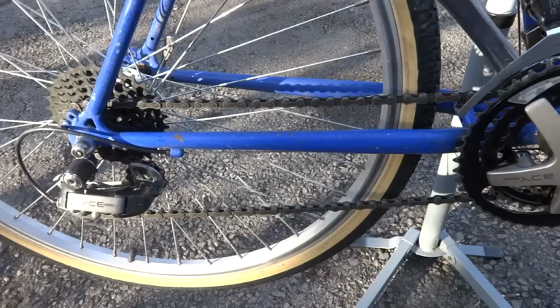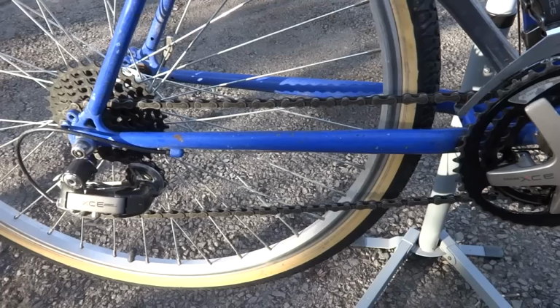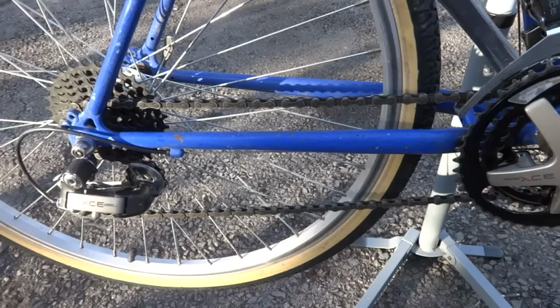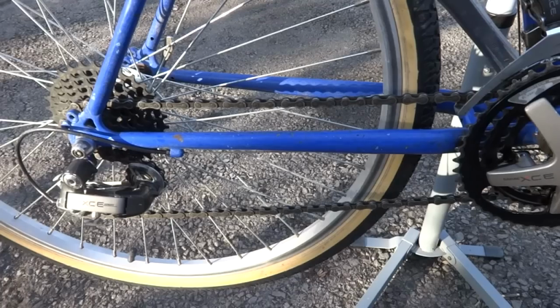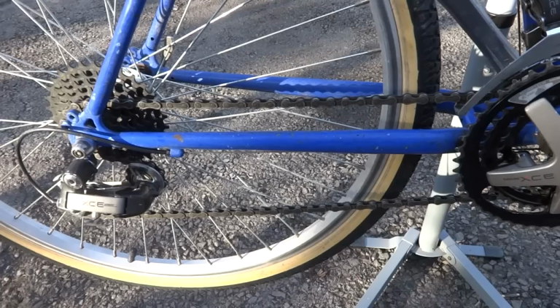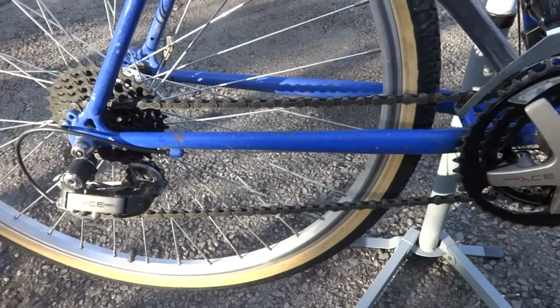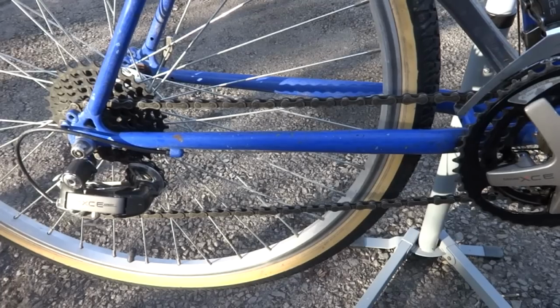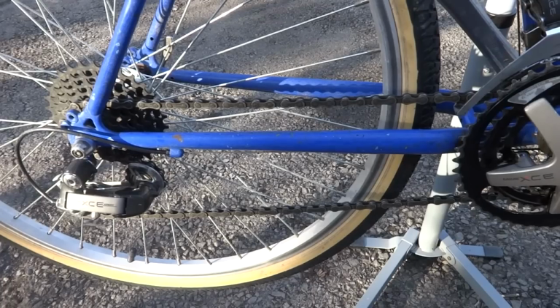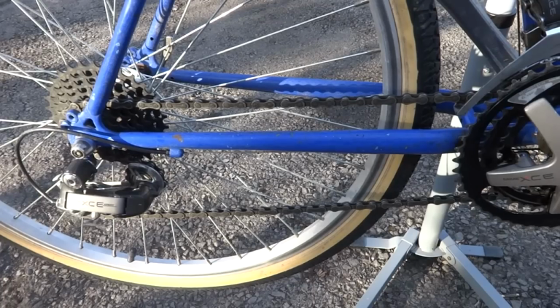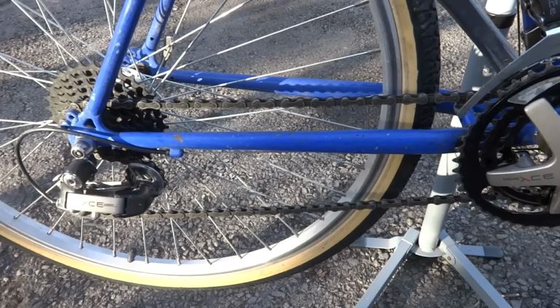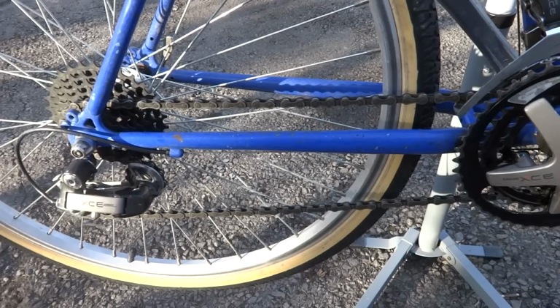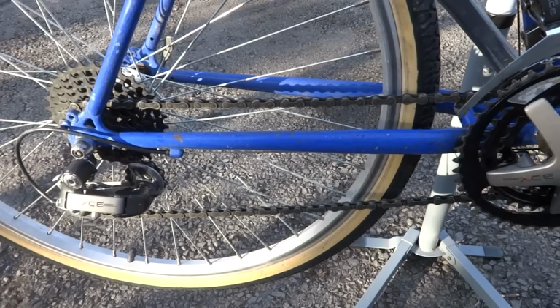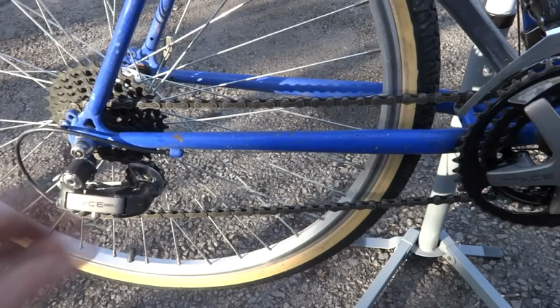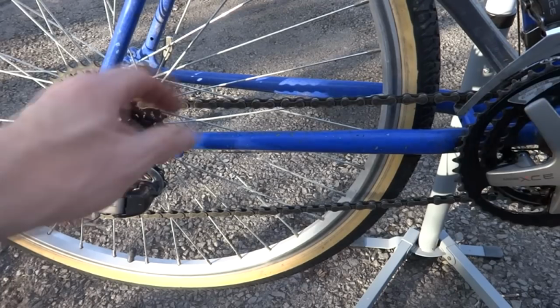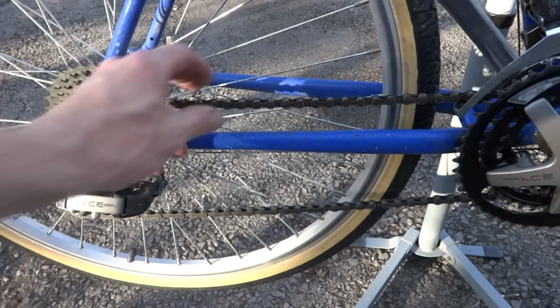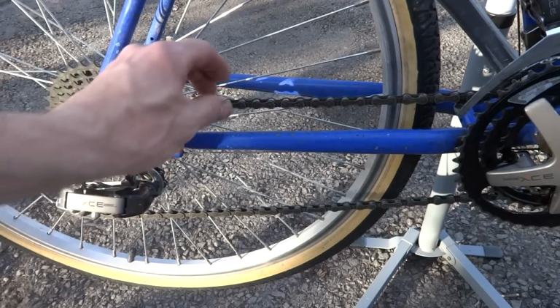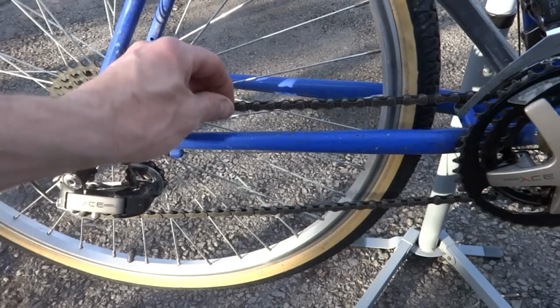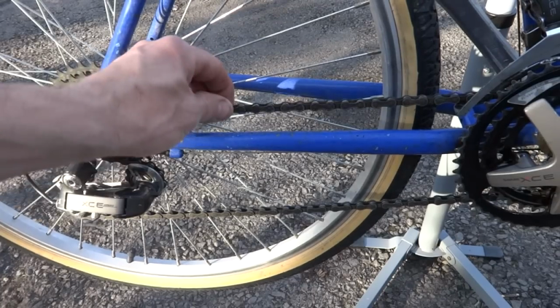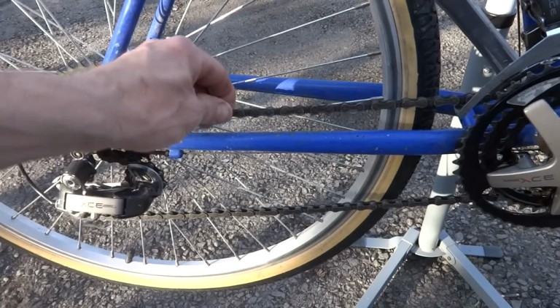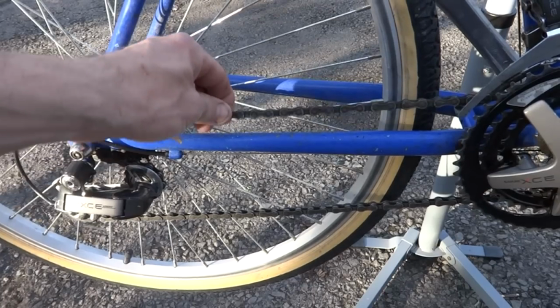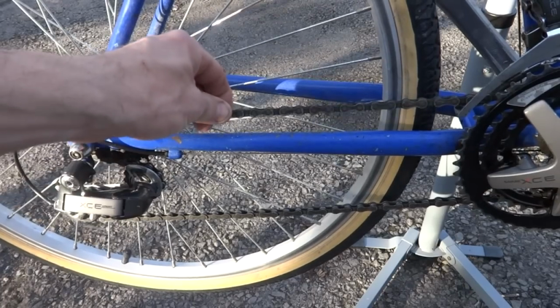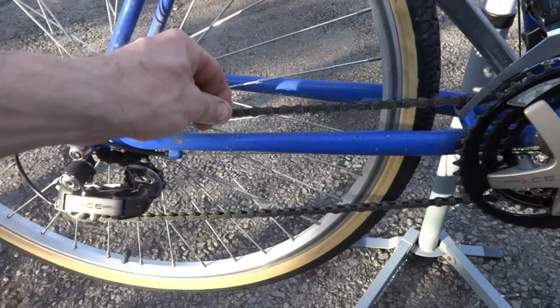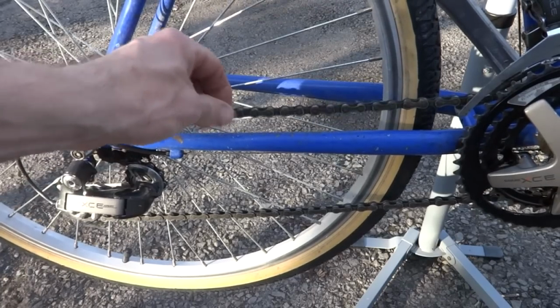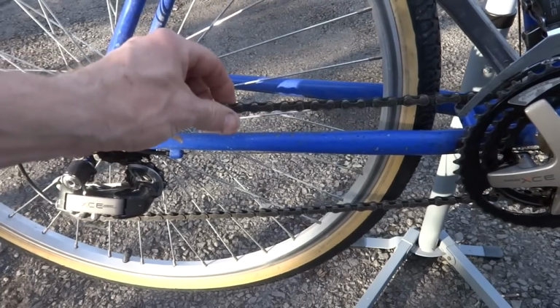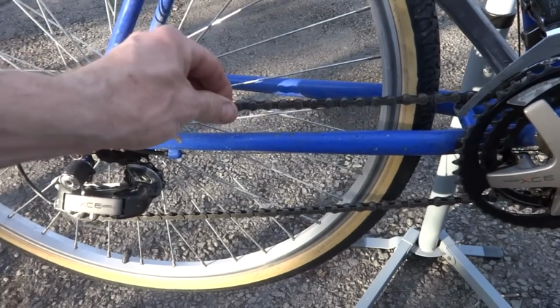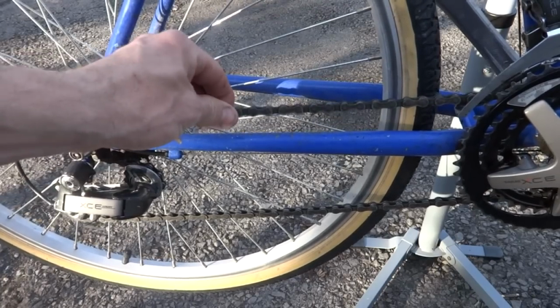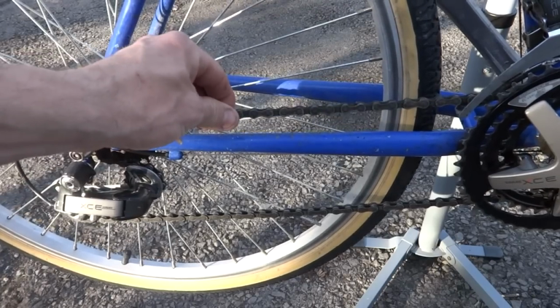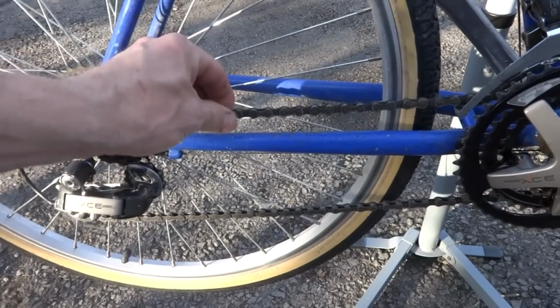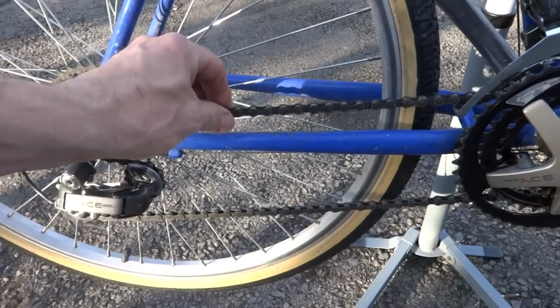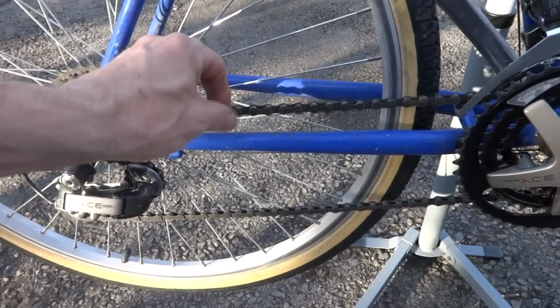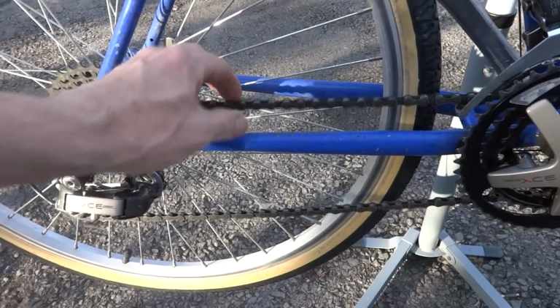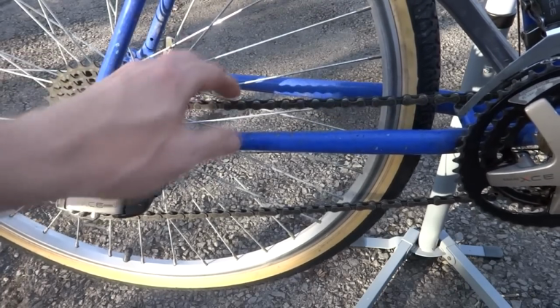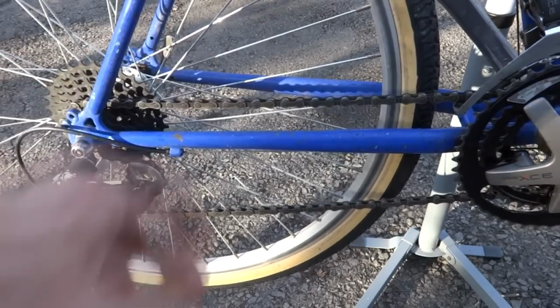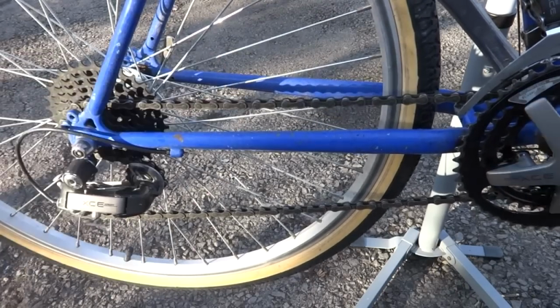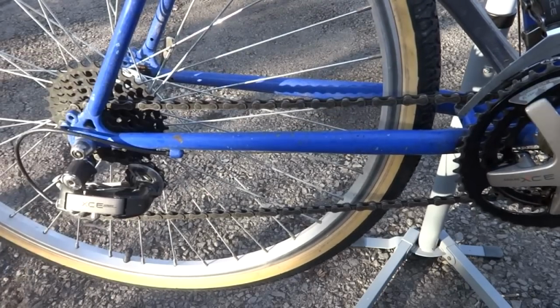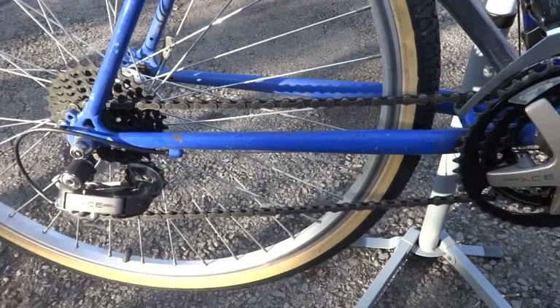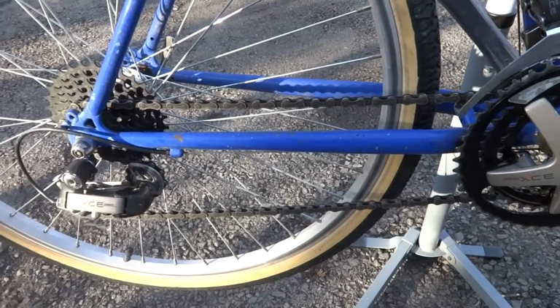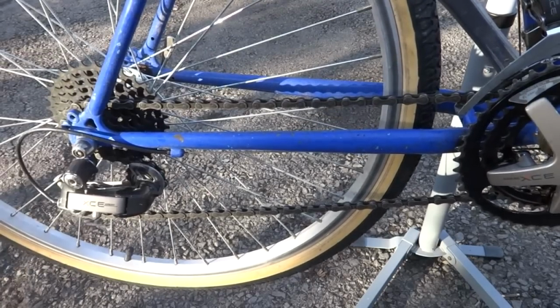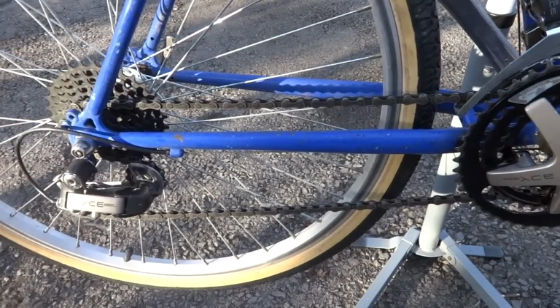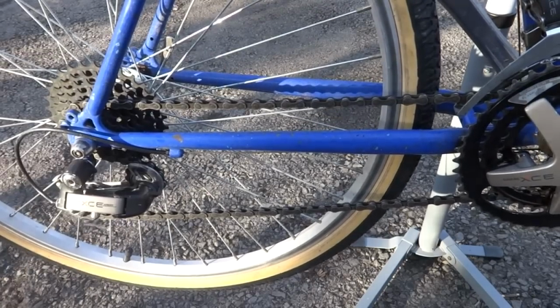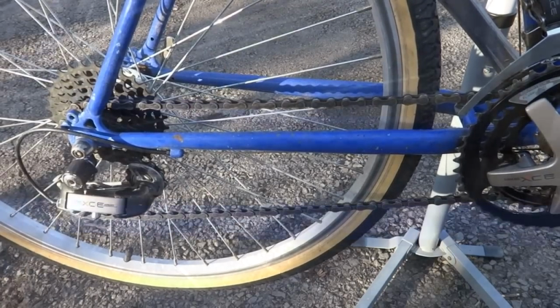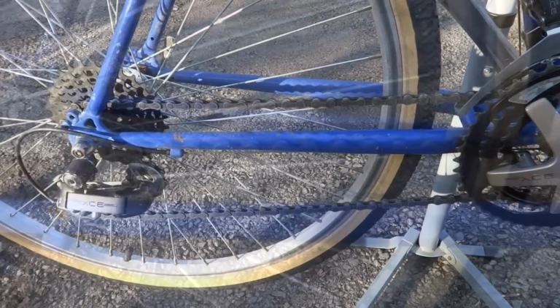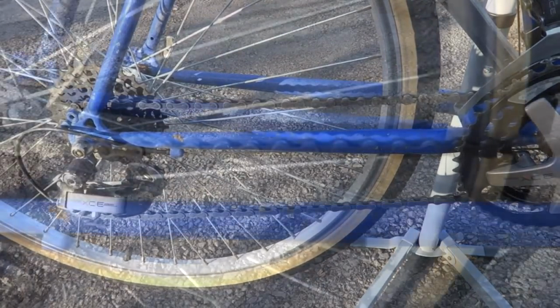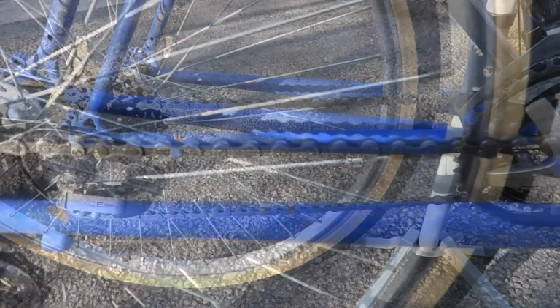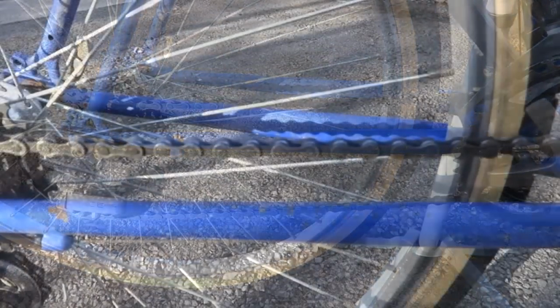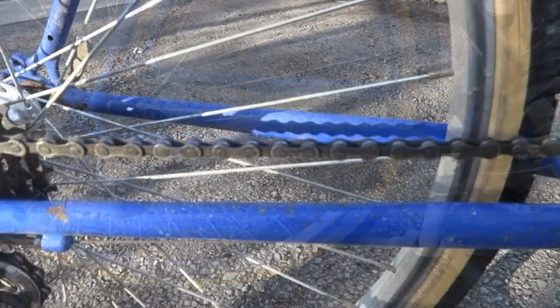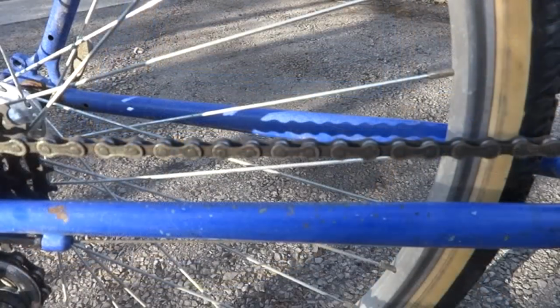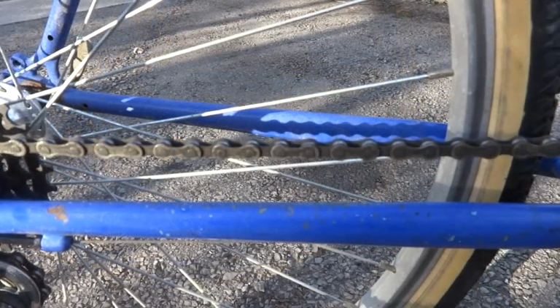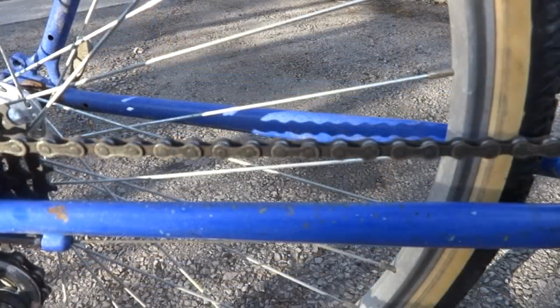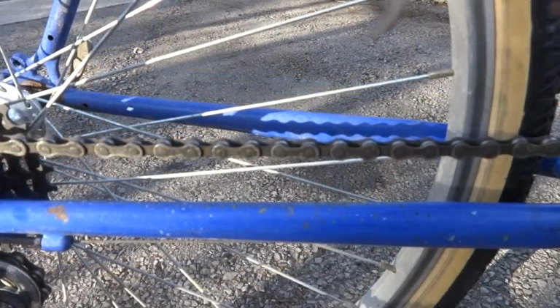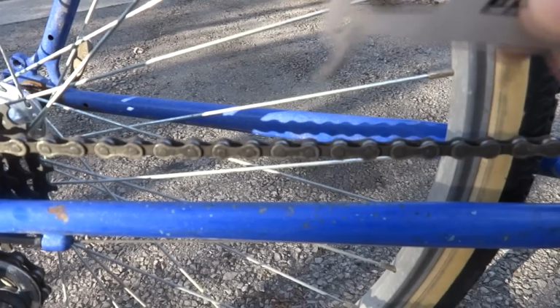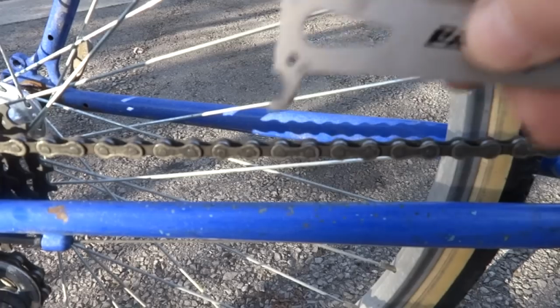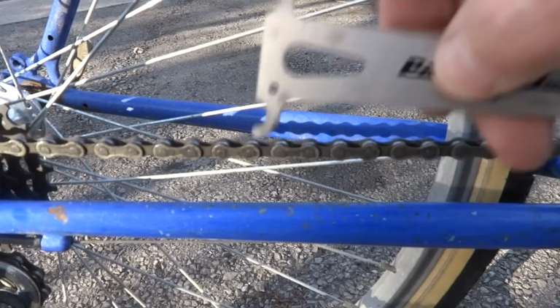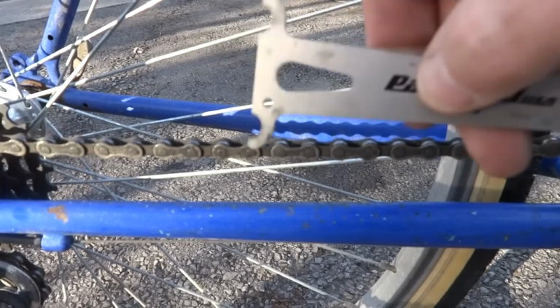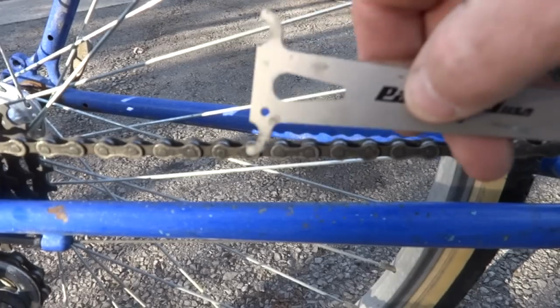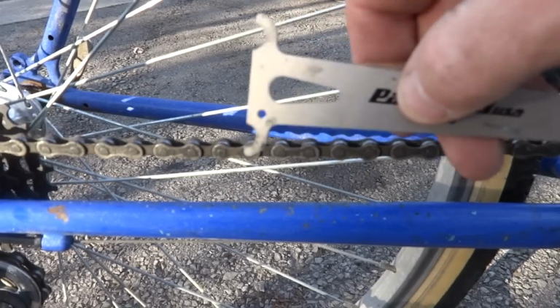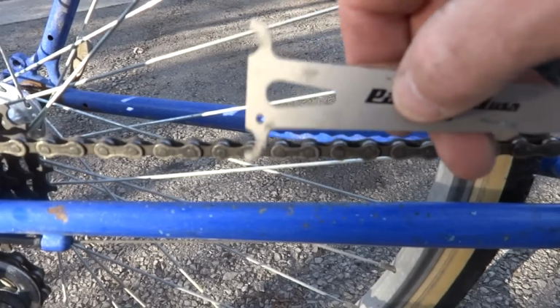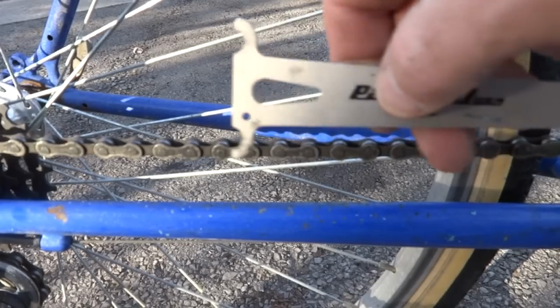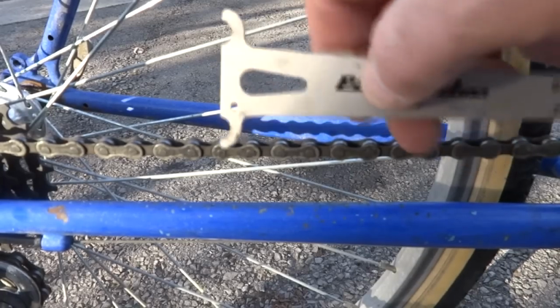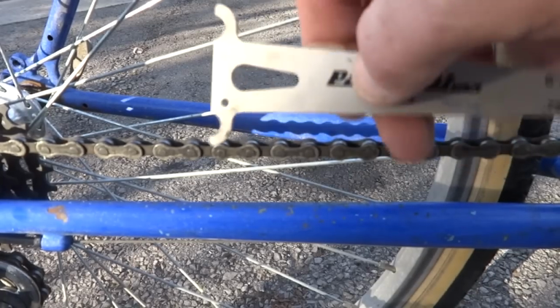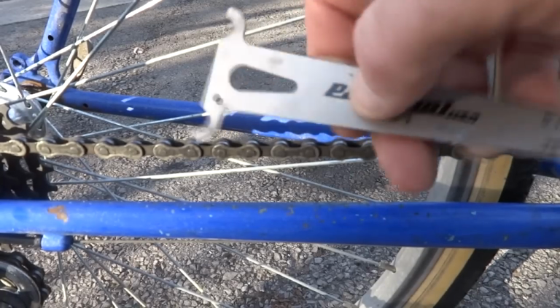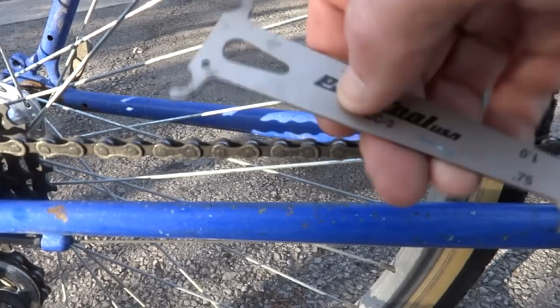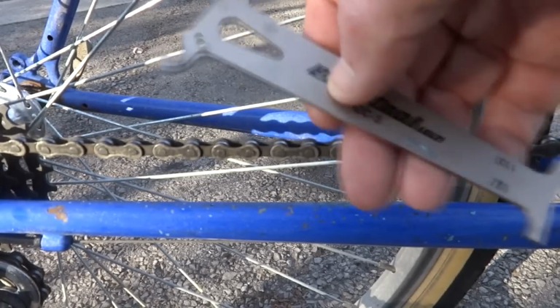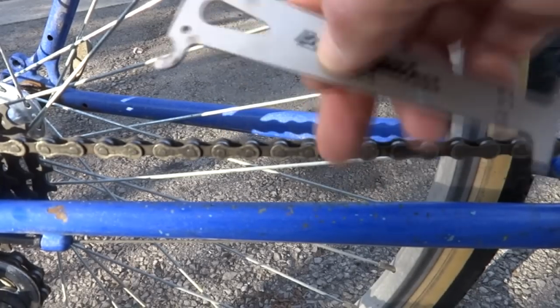Hey viewers, today I'm going to go ahead and replace this bike chain. I'm going to show you how. First, I'm going to show you why I'm changing it.